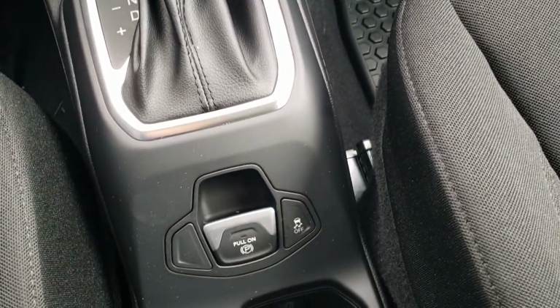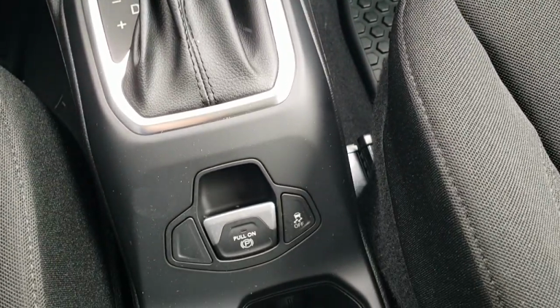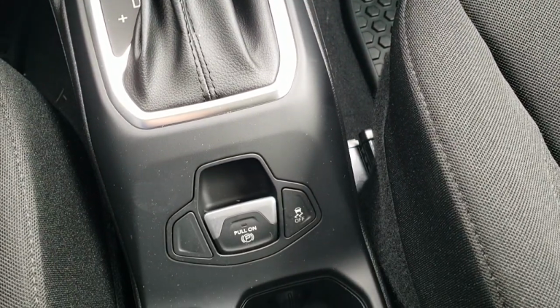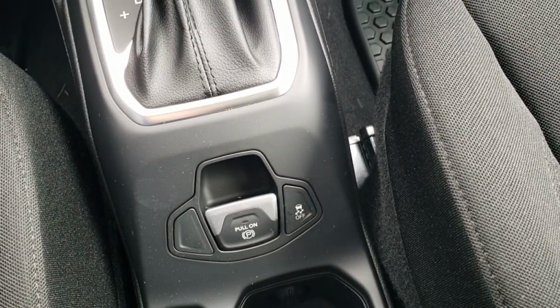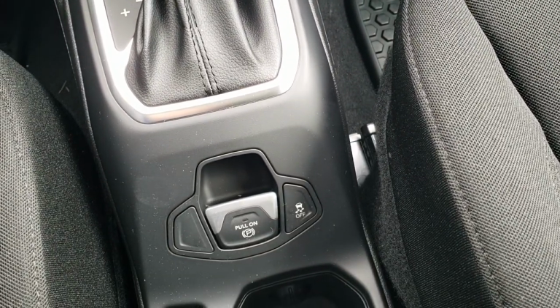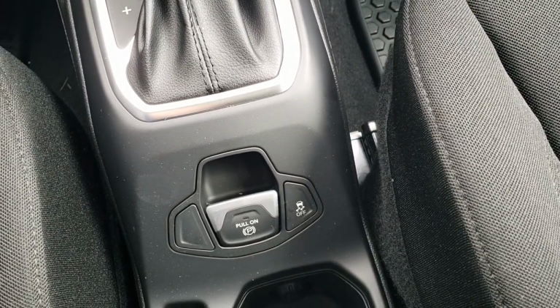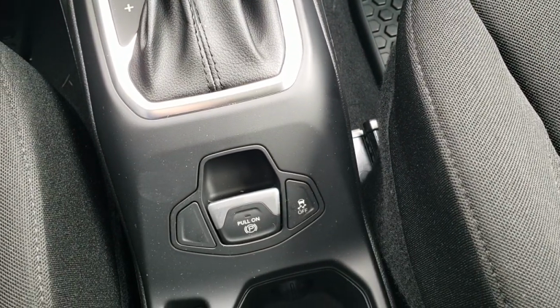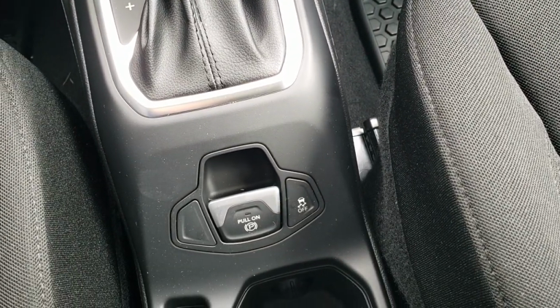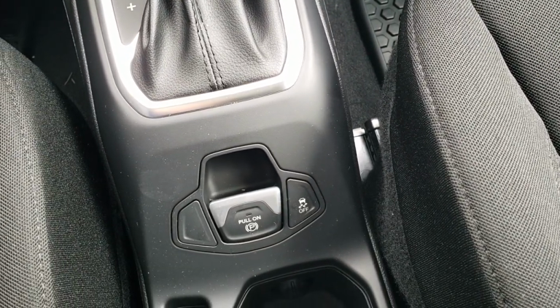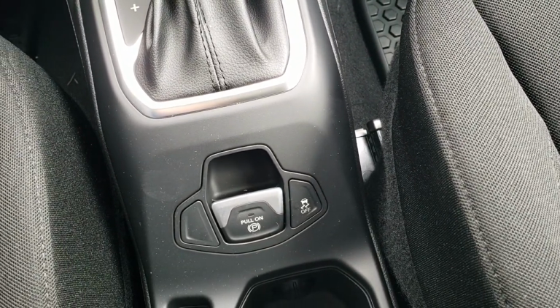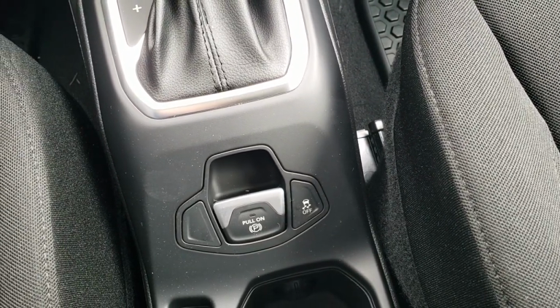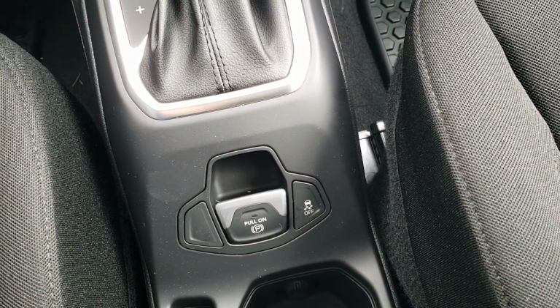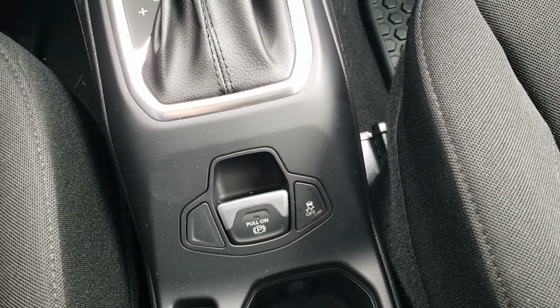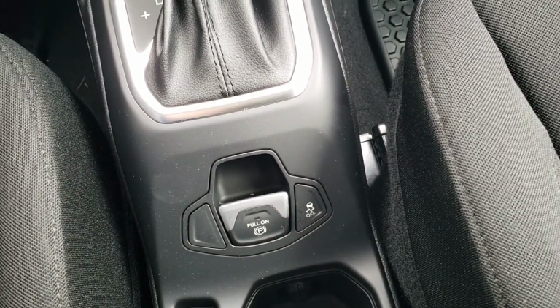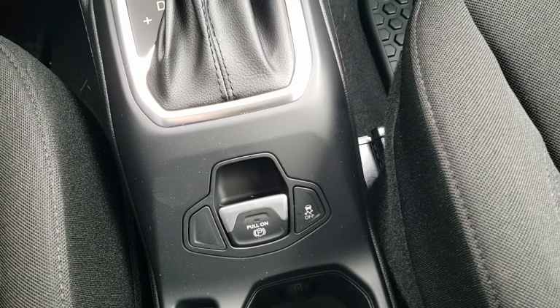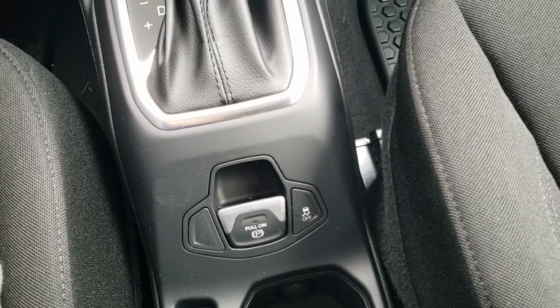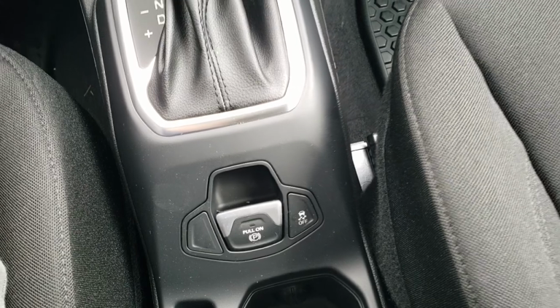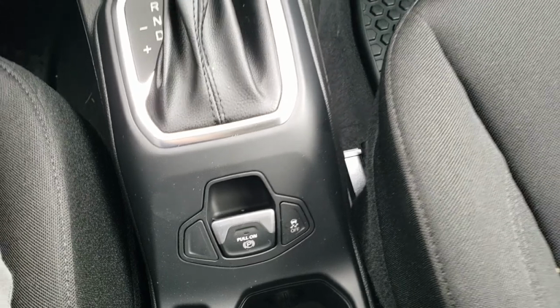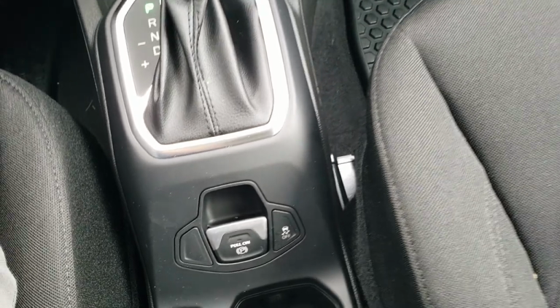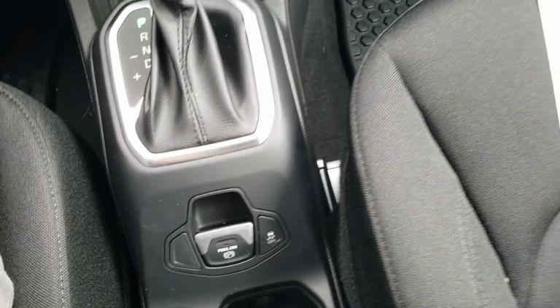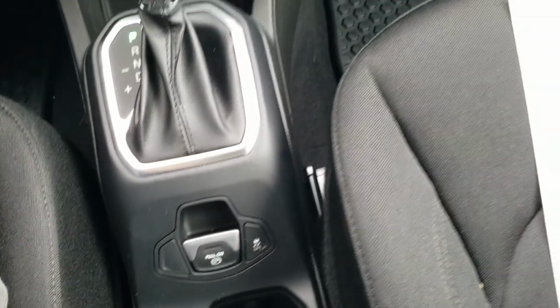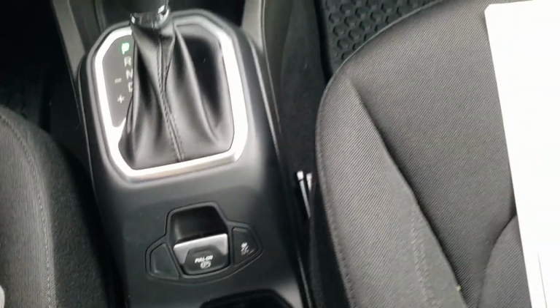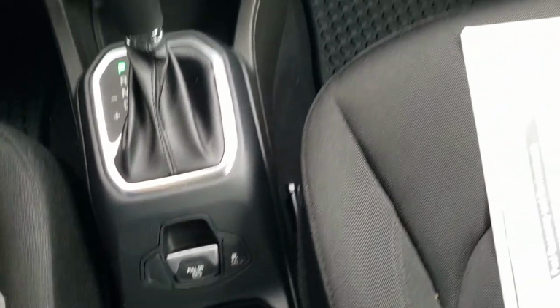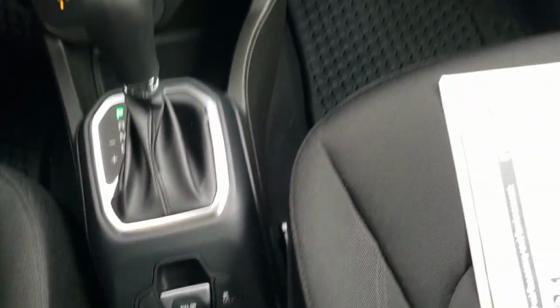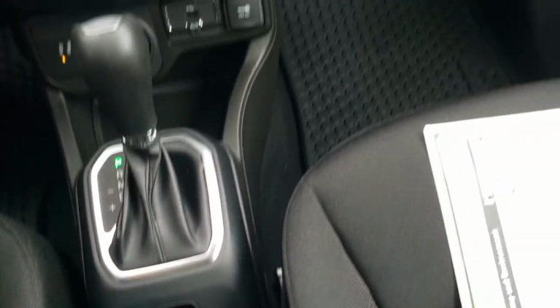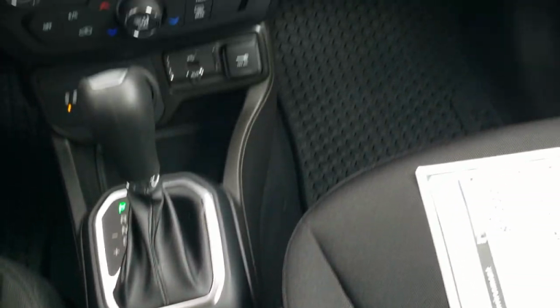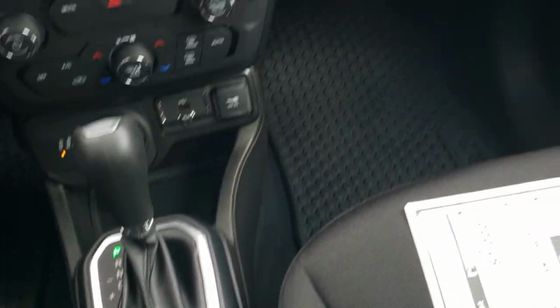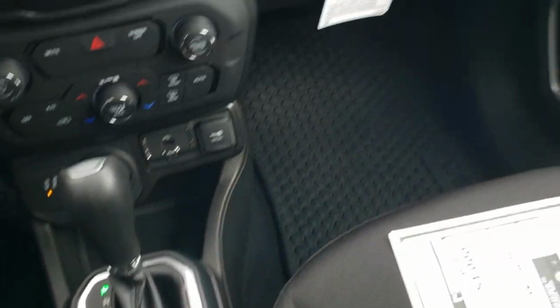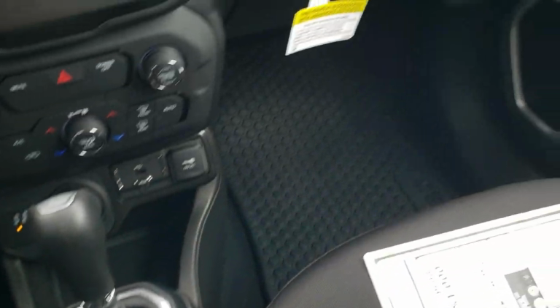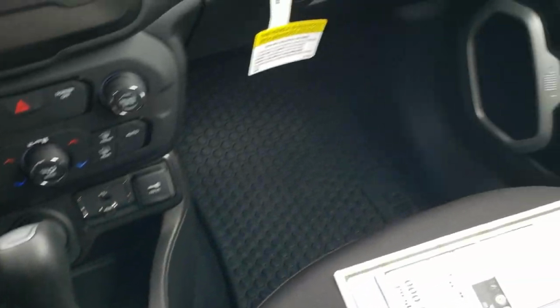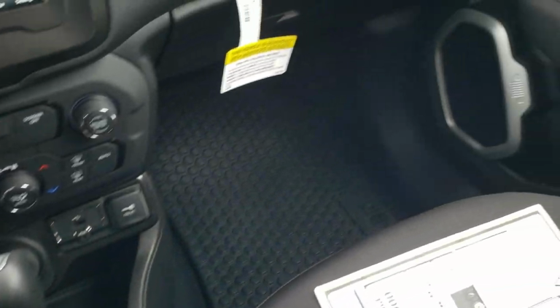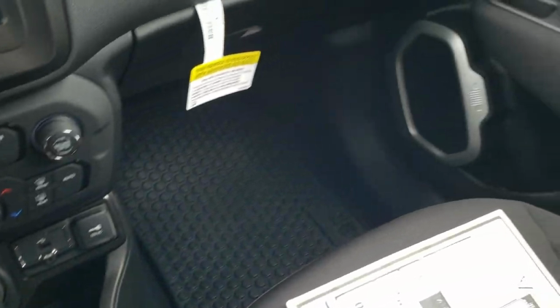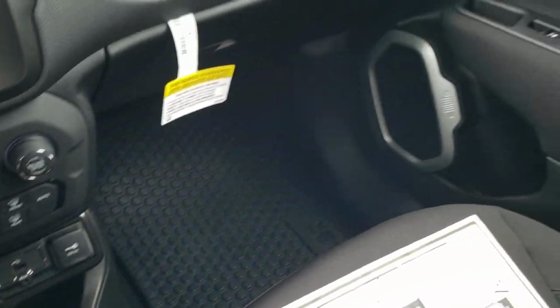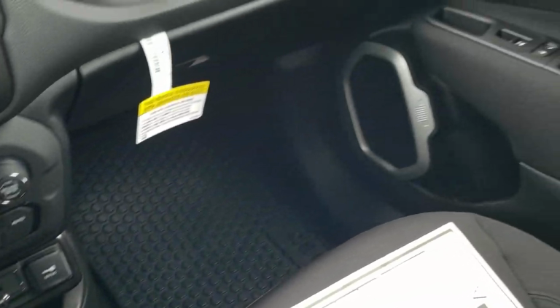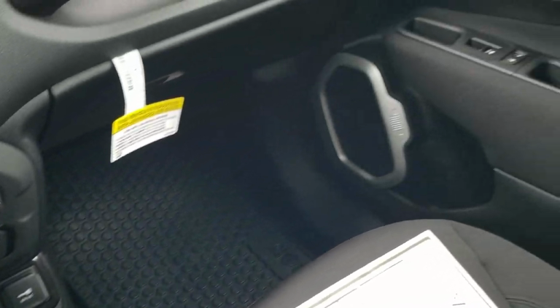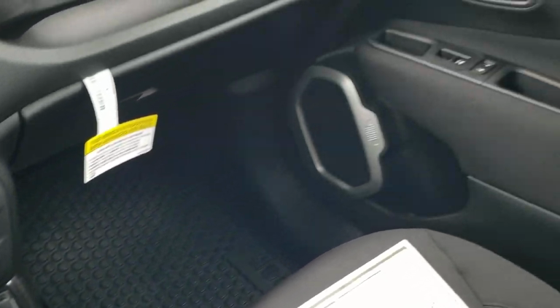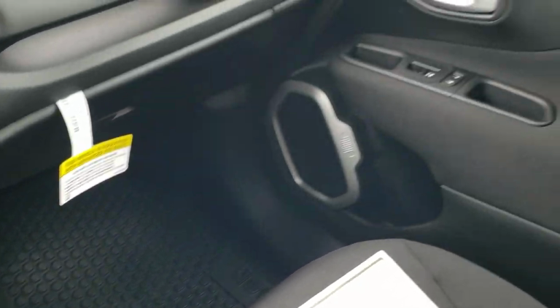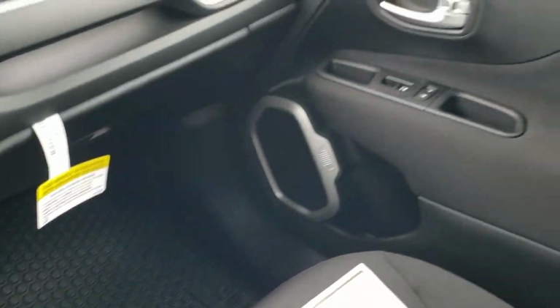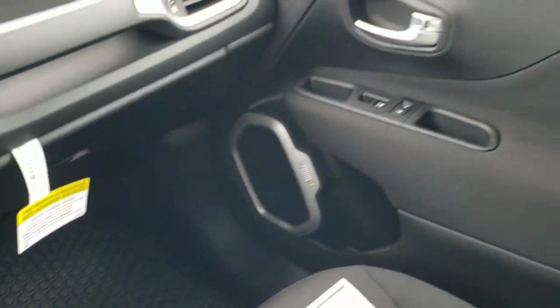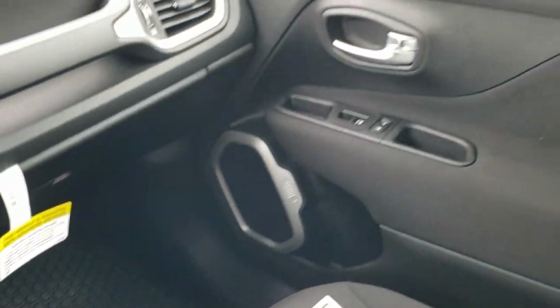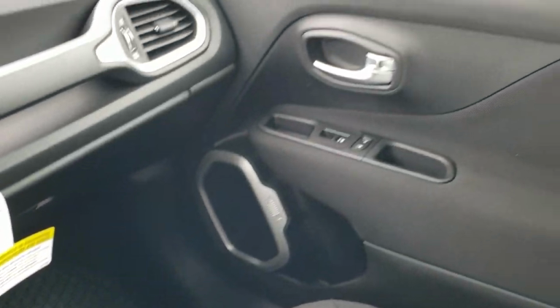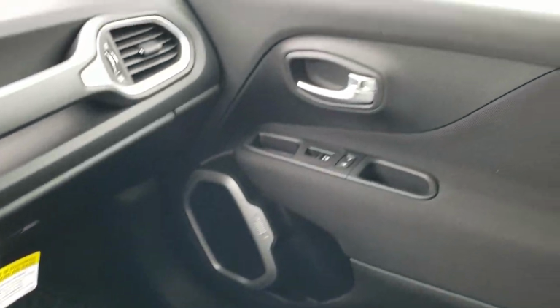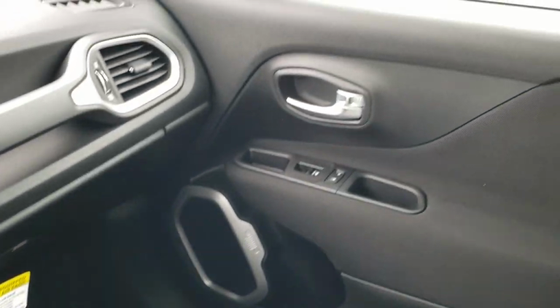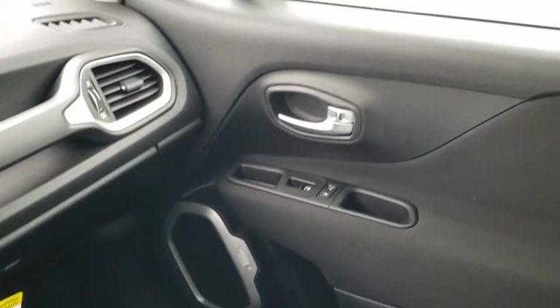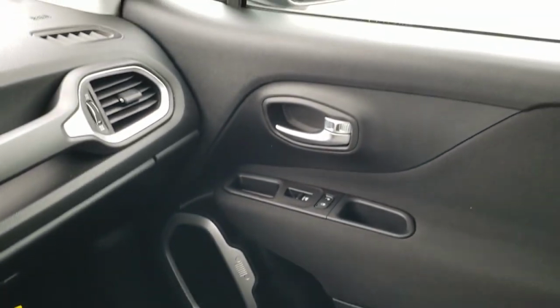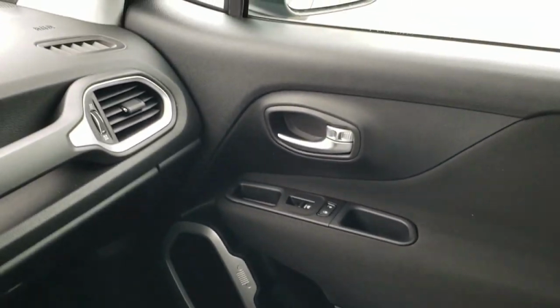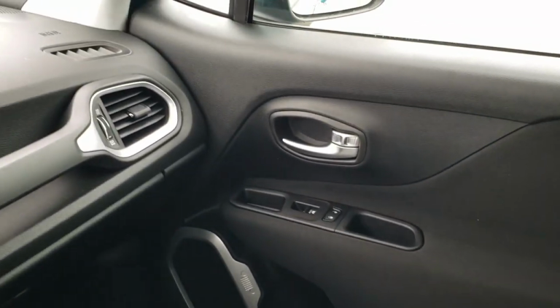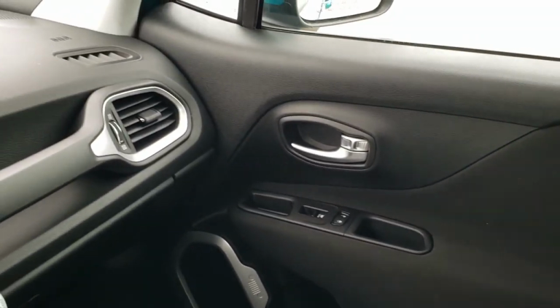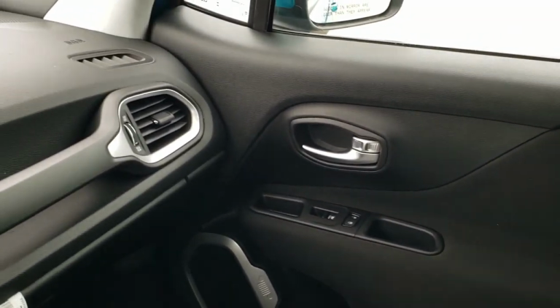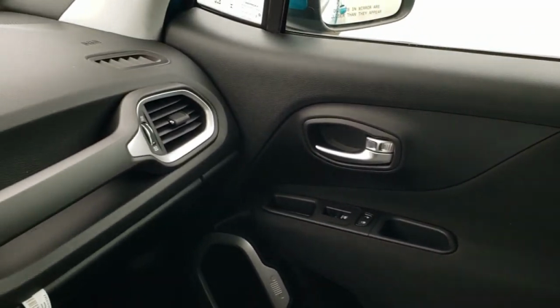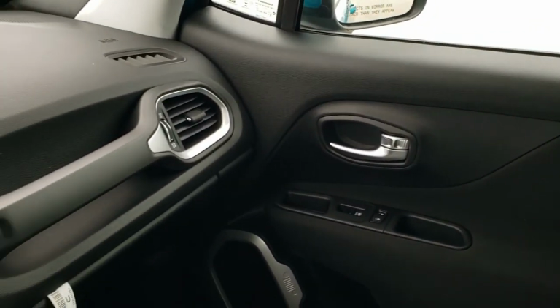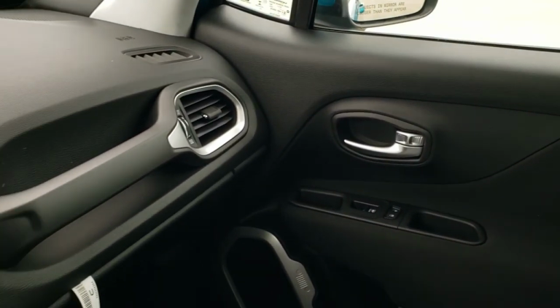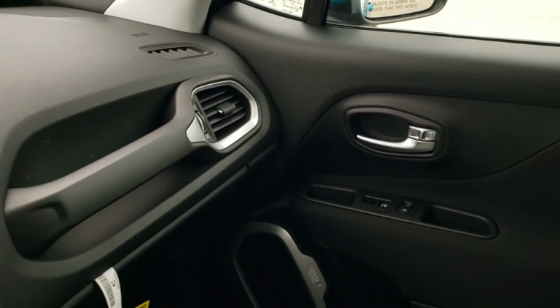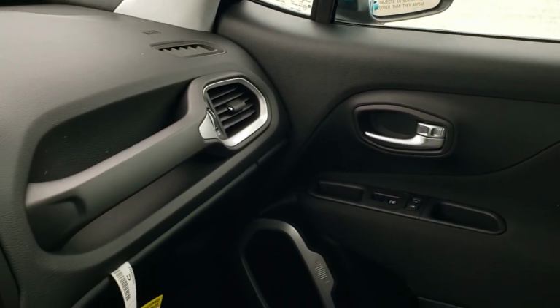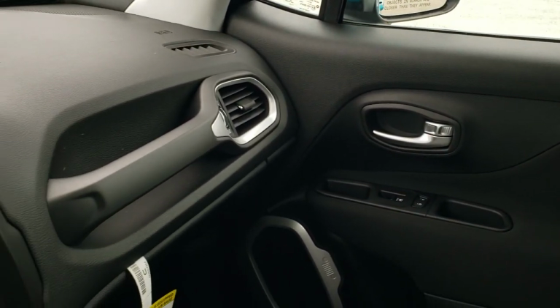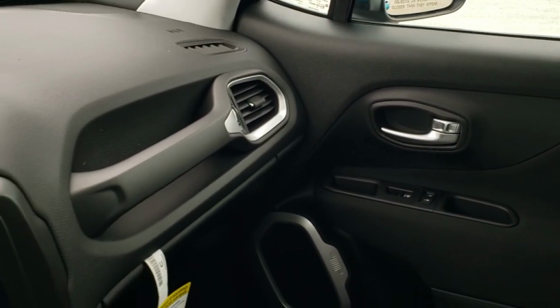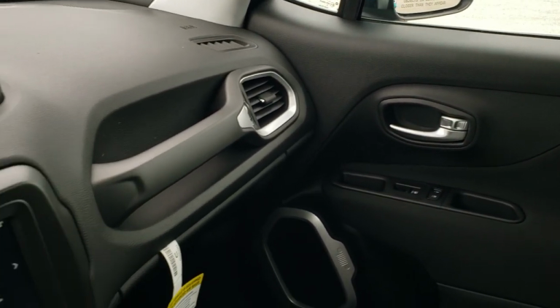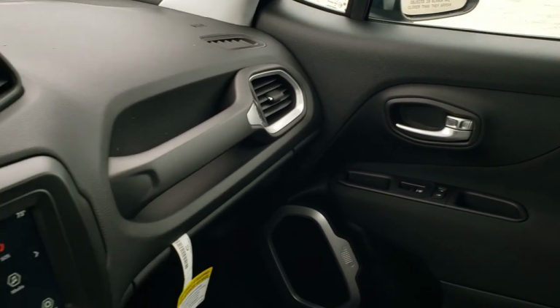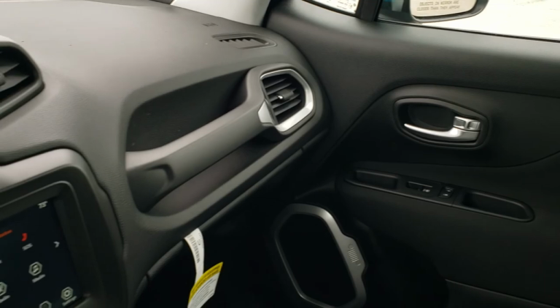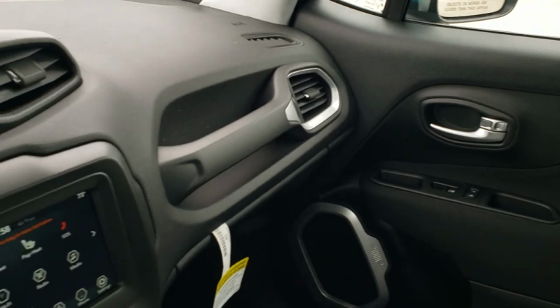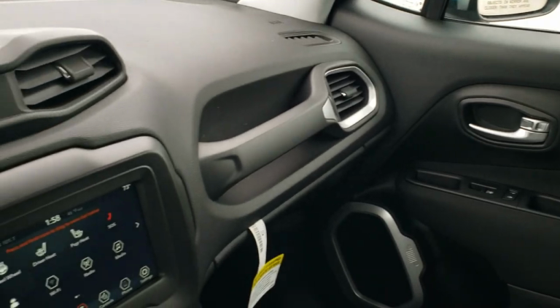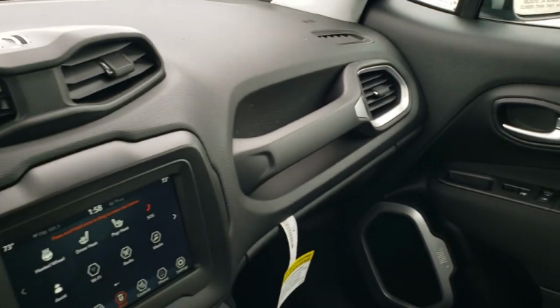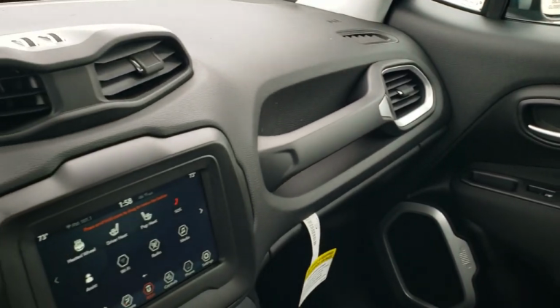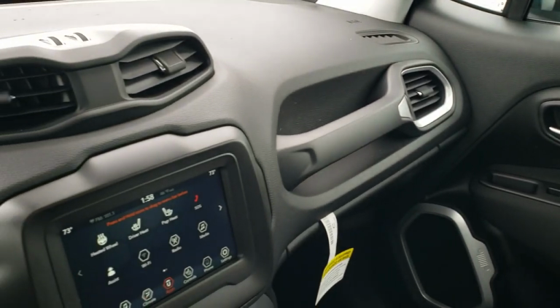Stability control, electronic parking brake. You can get a little bit of the design cues on the interior here.